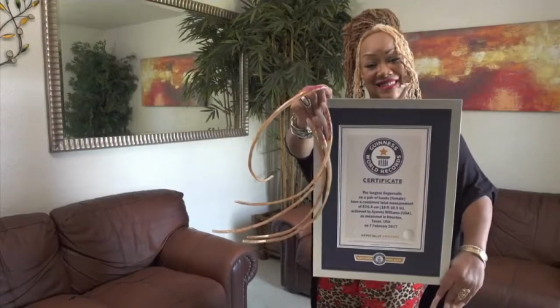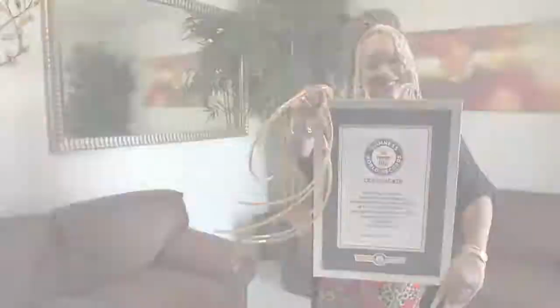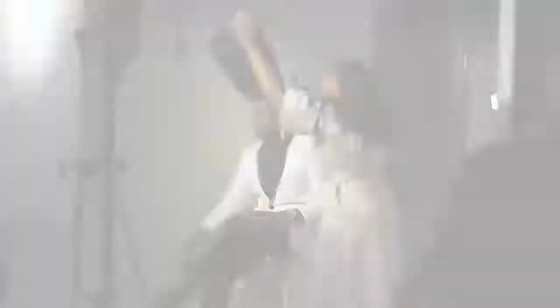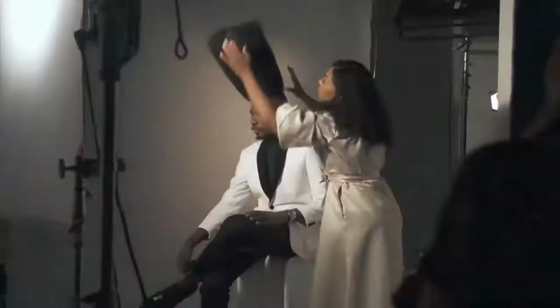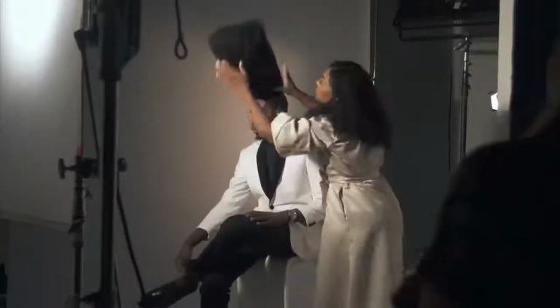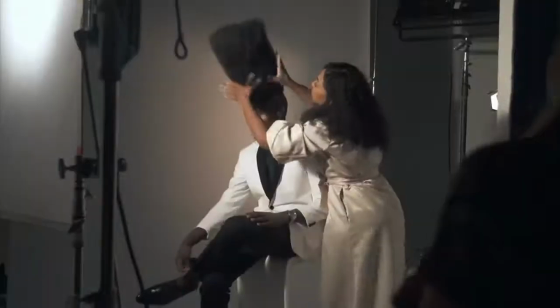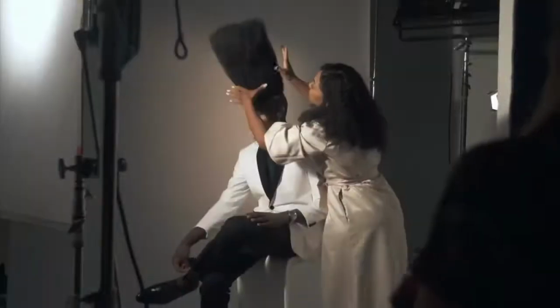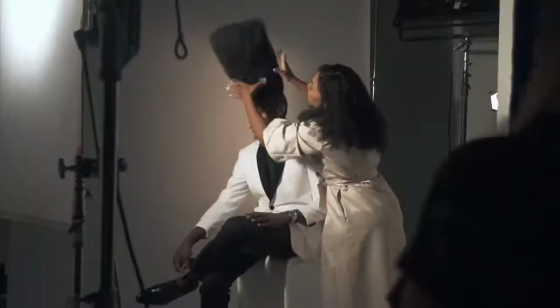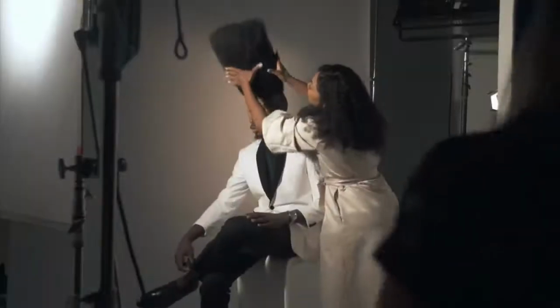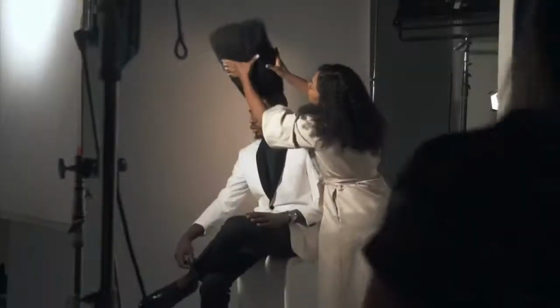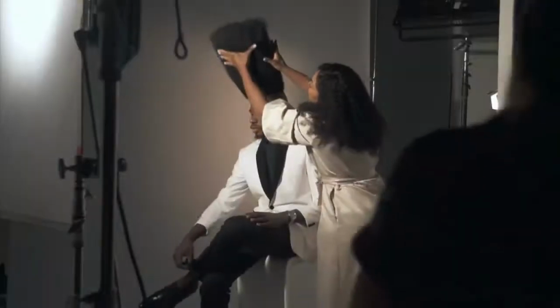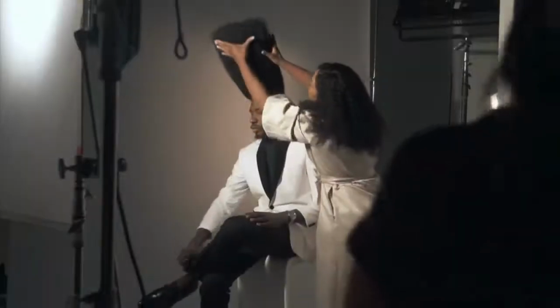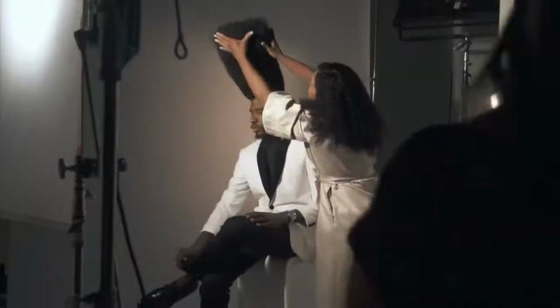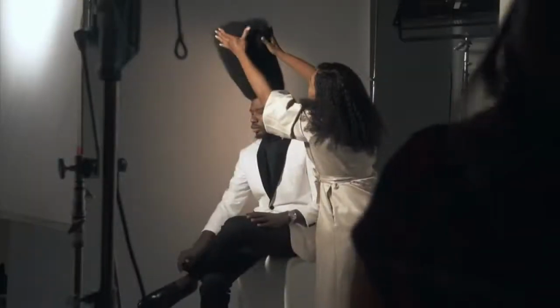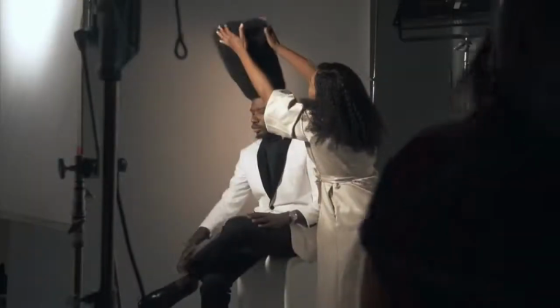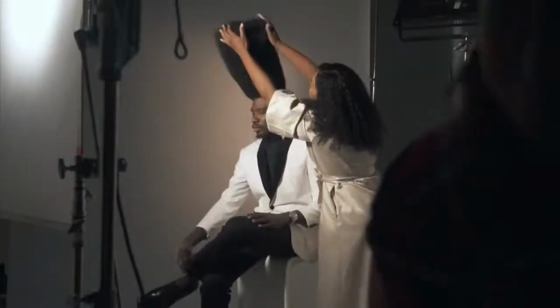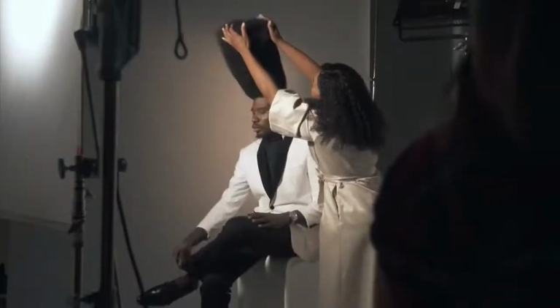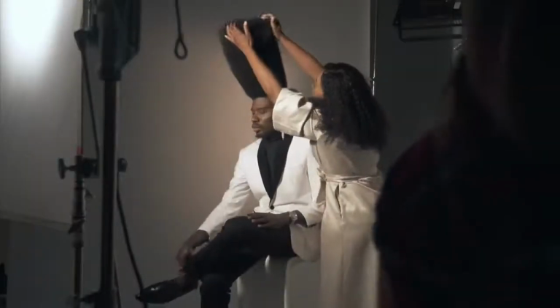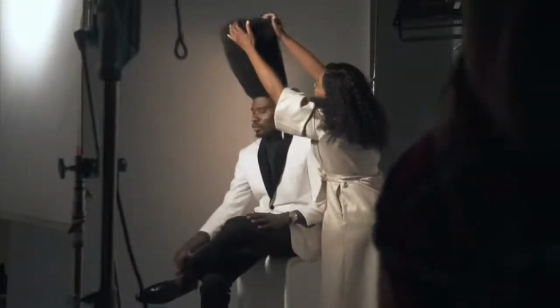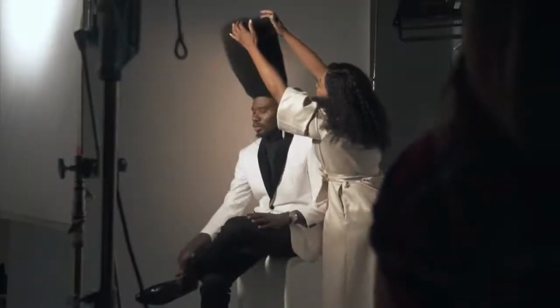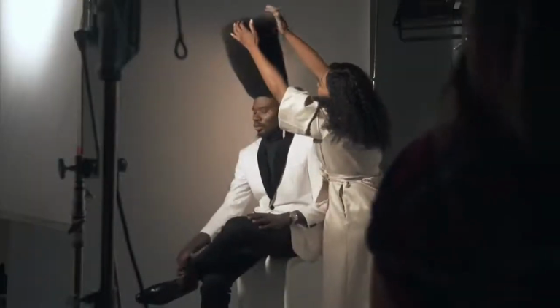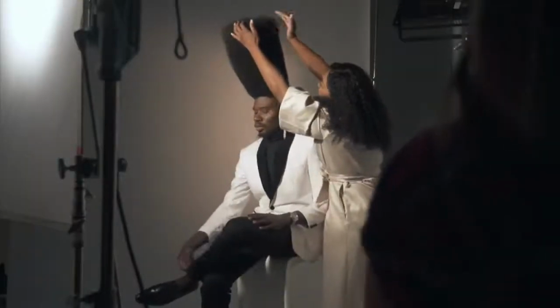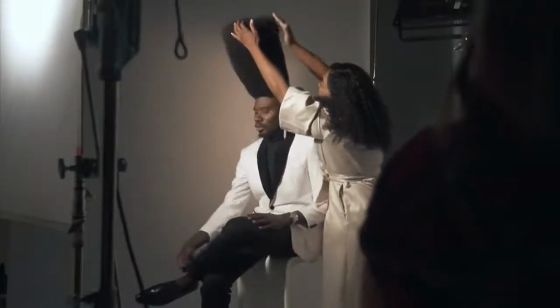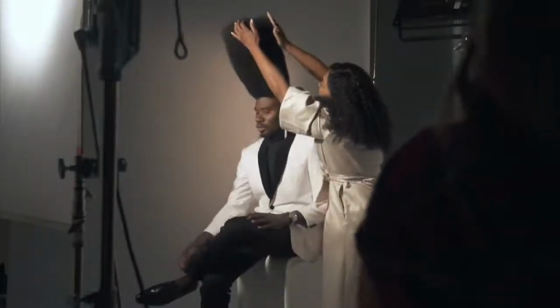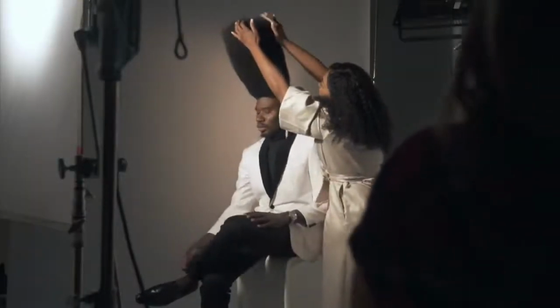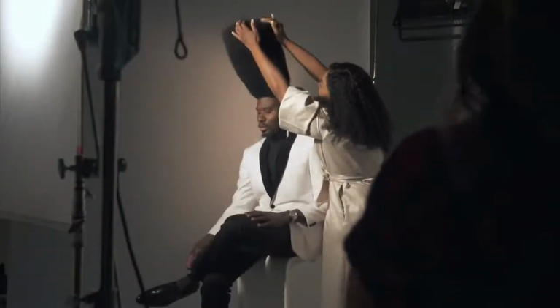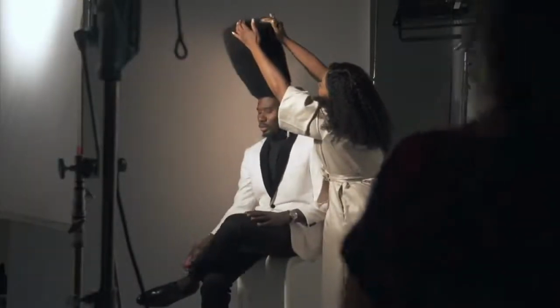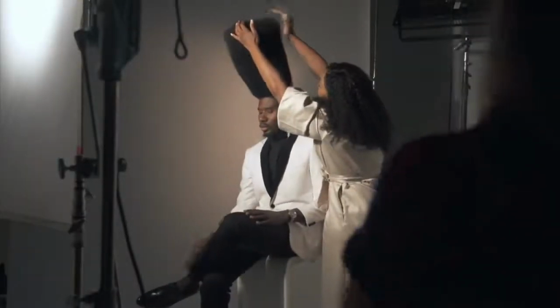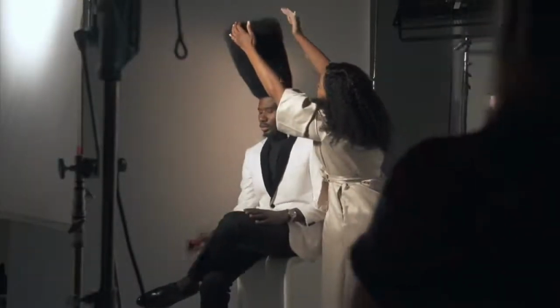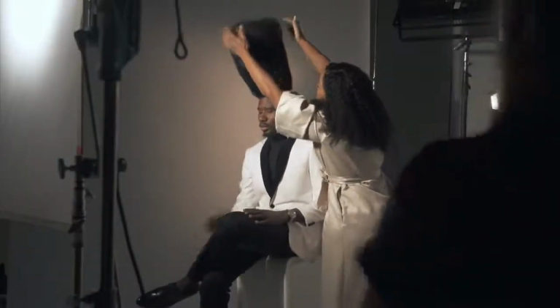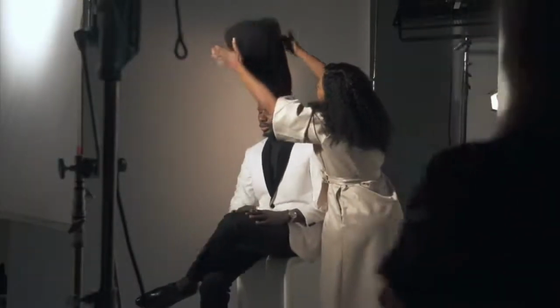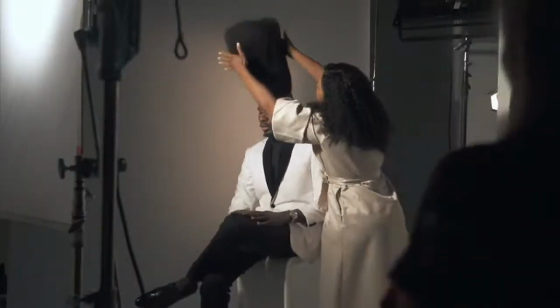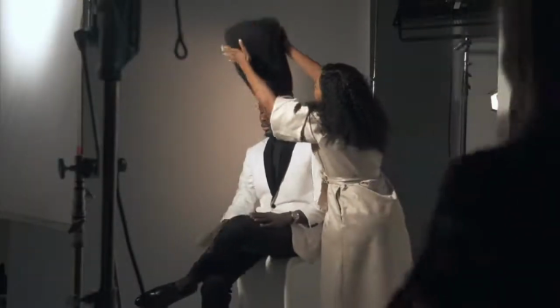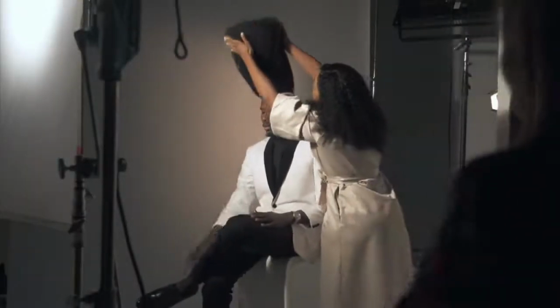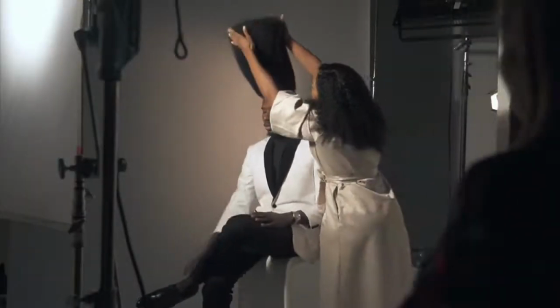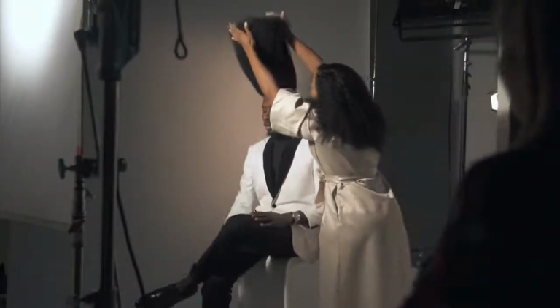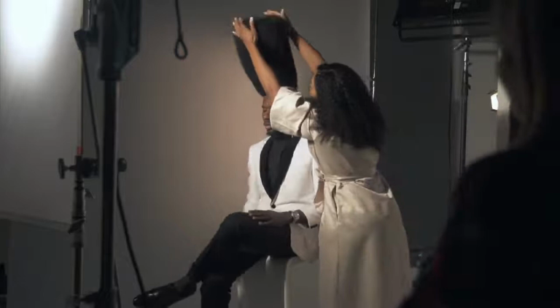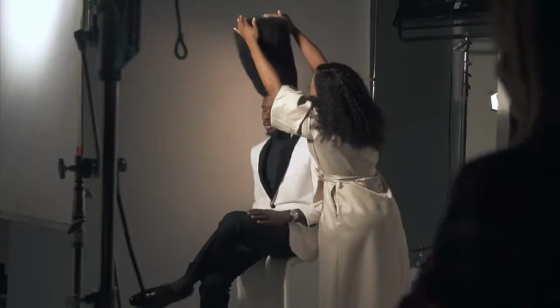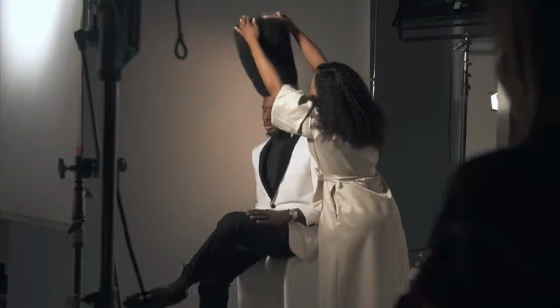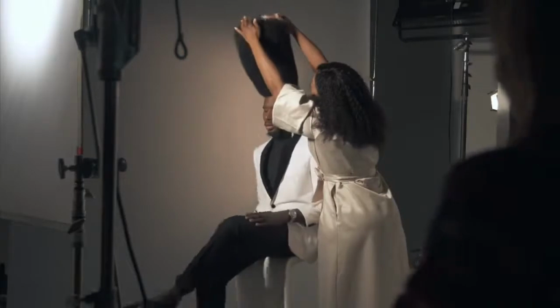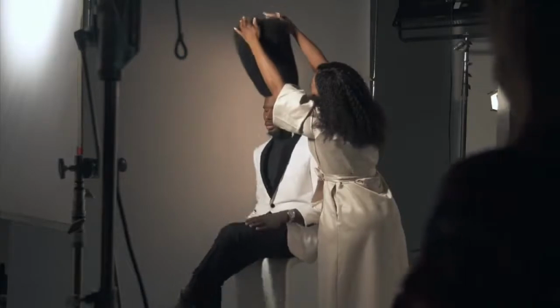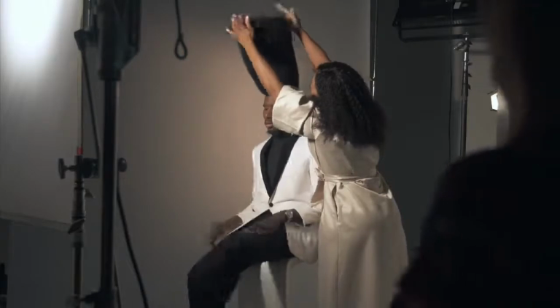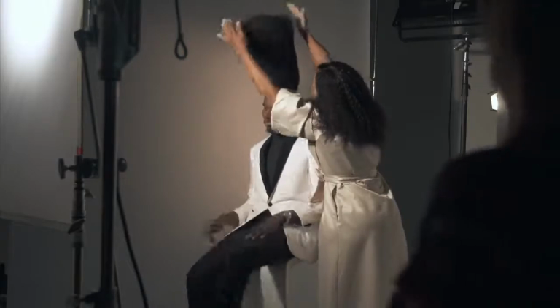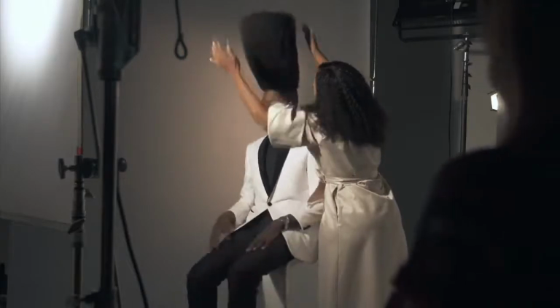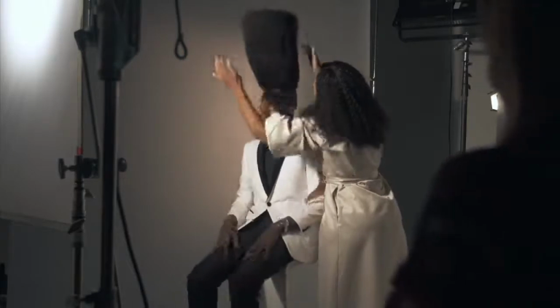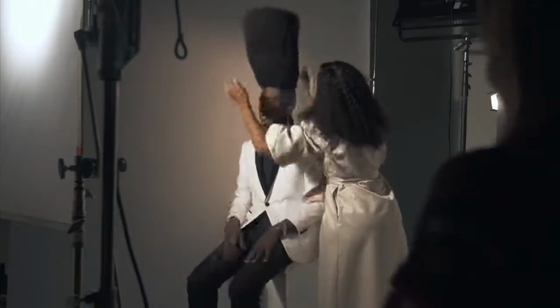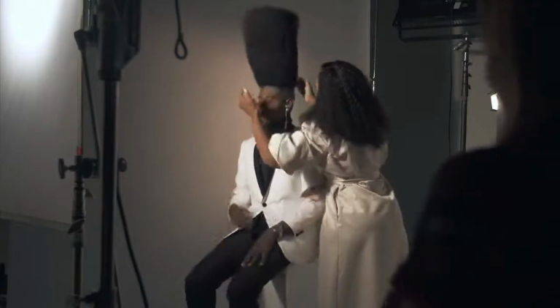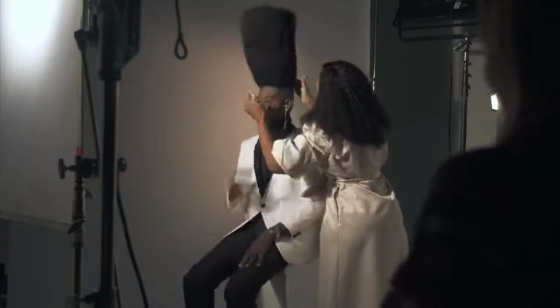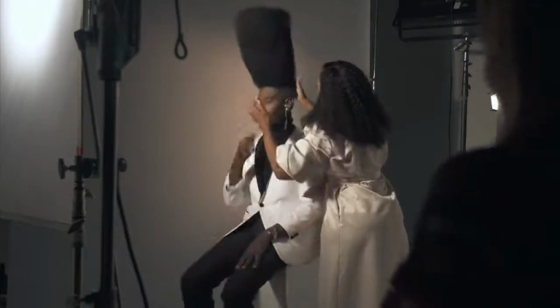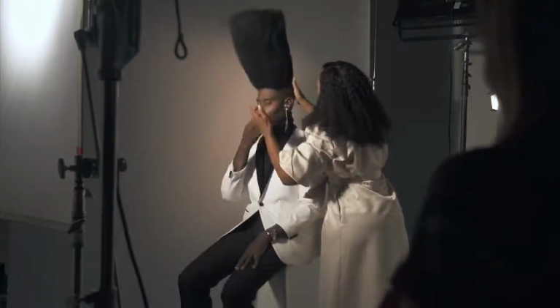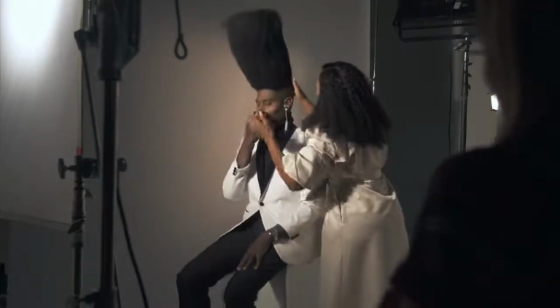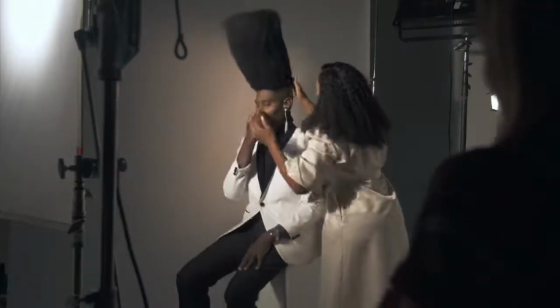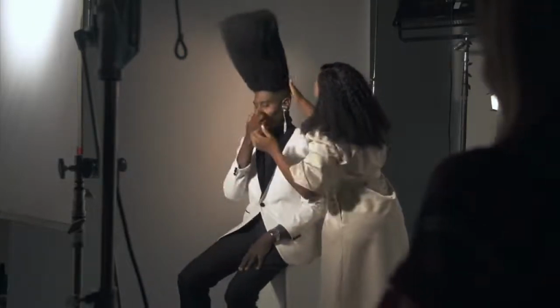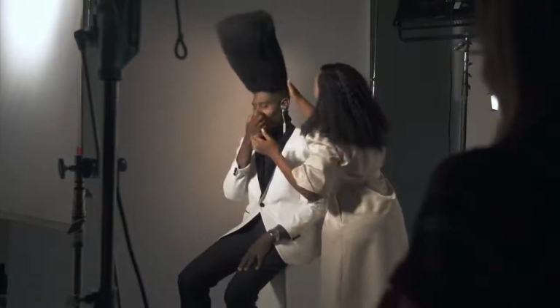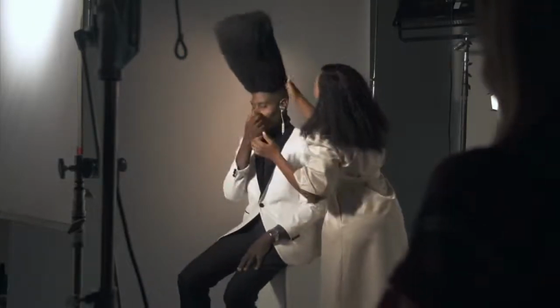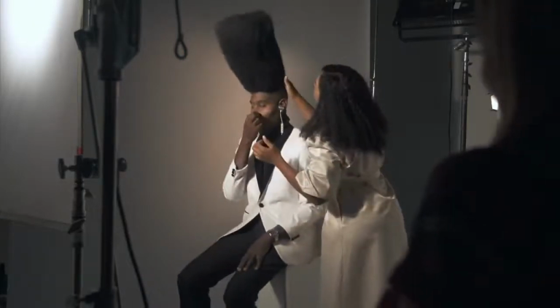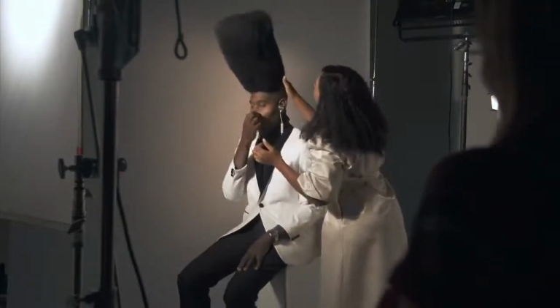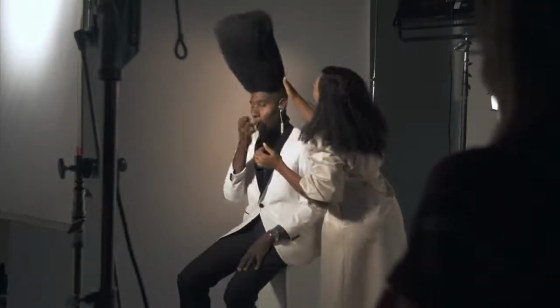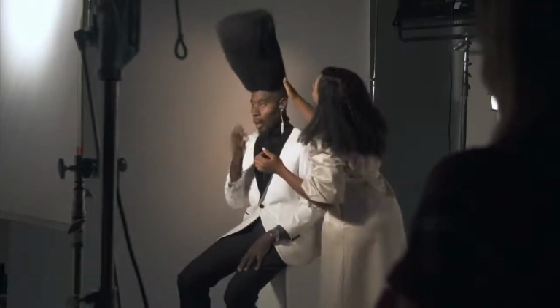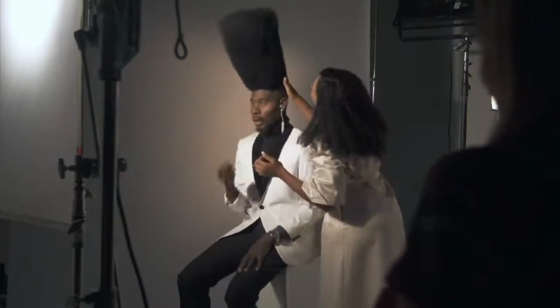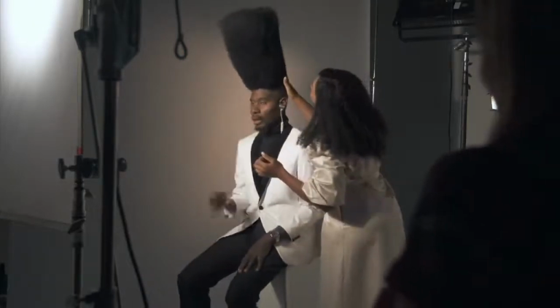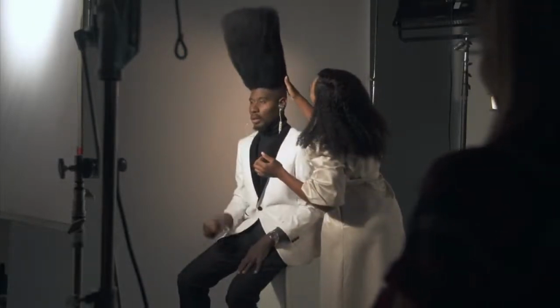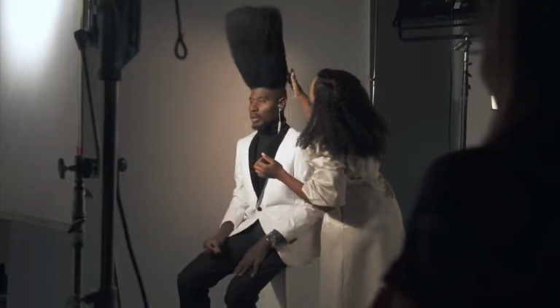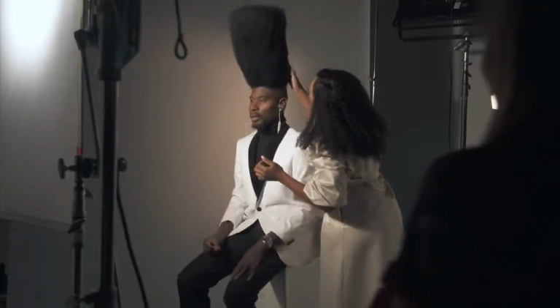Does the cord look okay, Brian? I think when the finger is tied up, they'll probably look a little better.